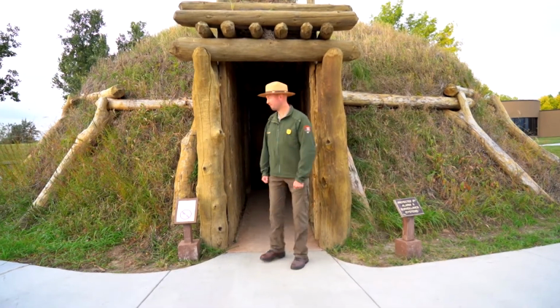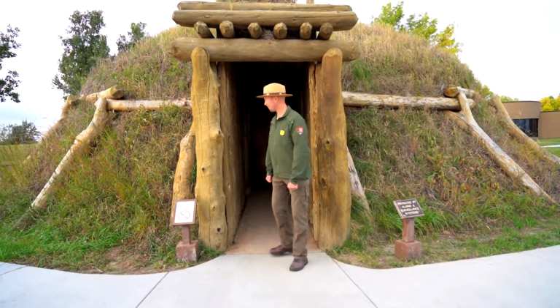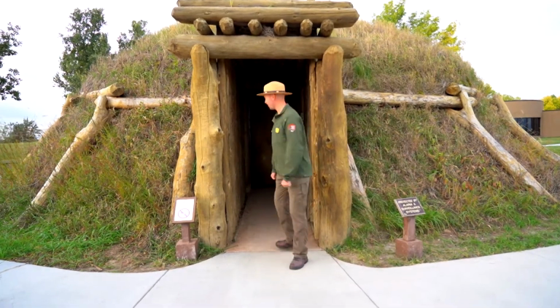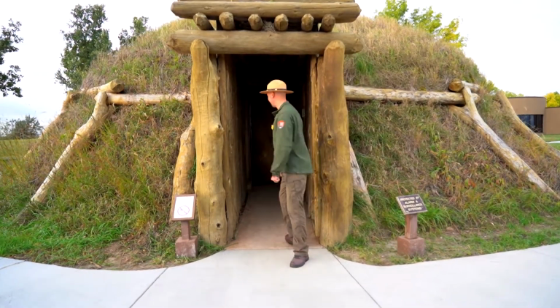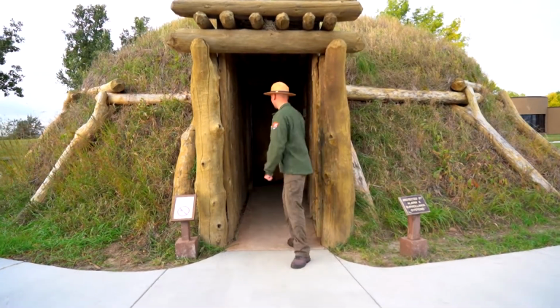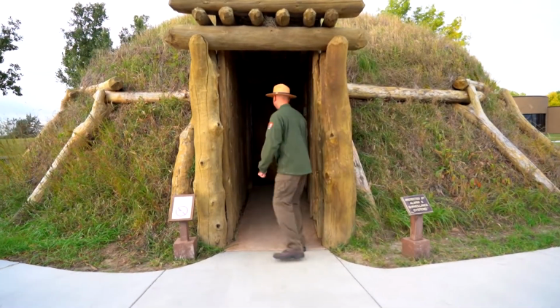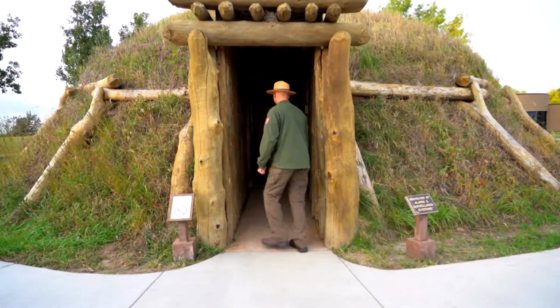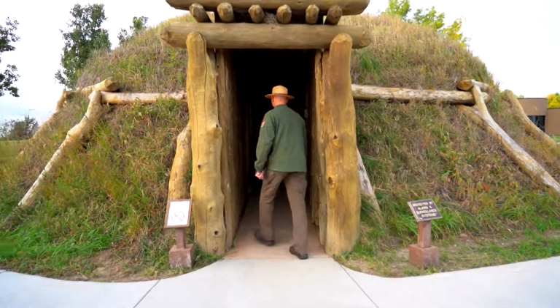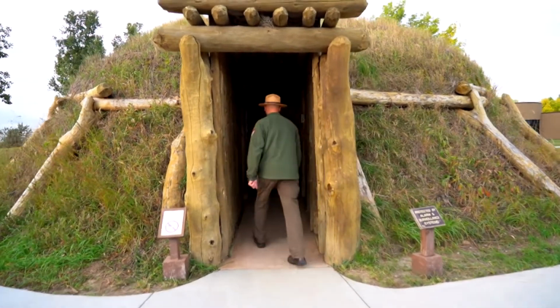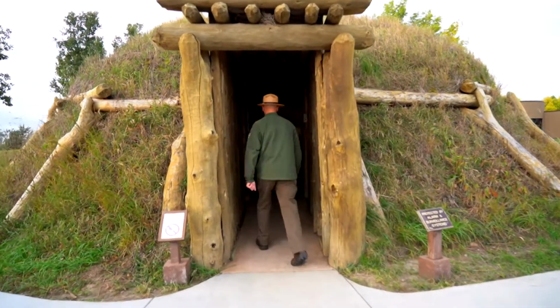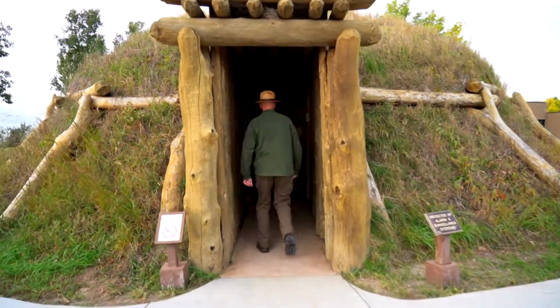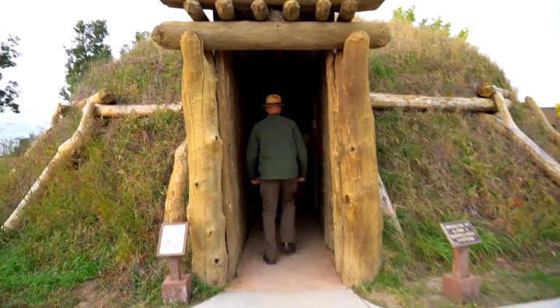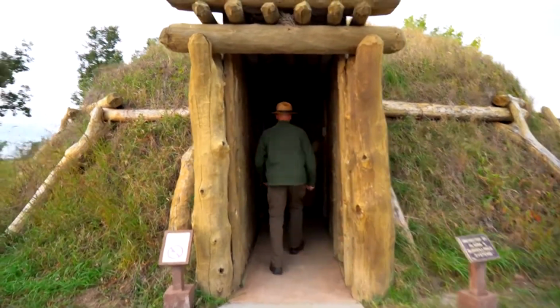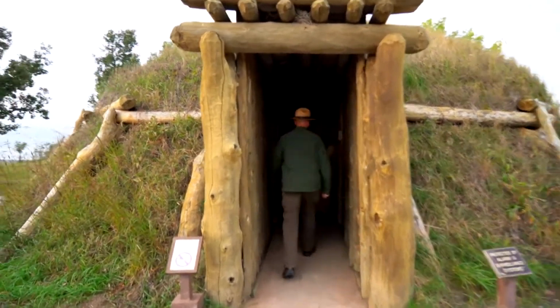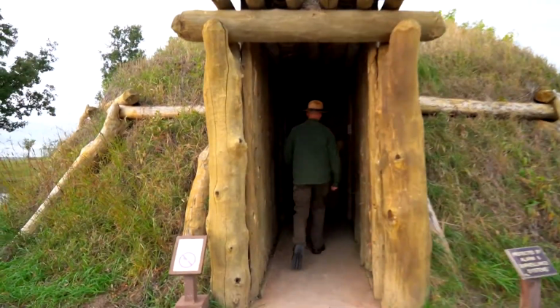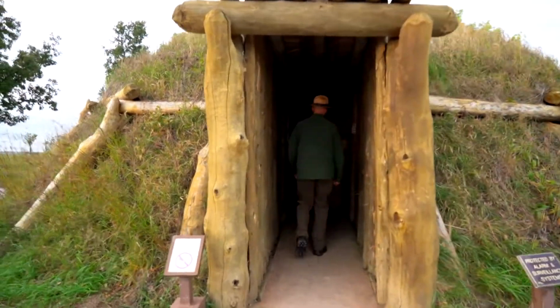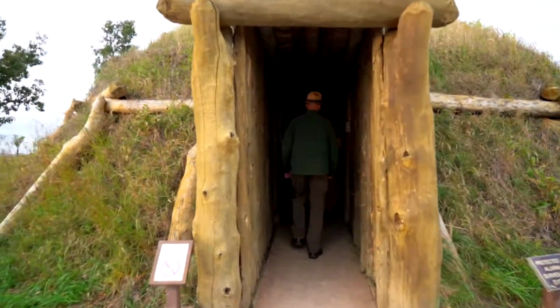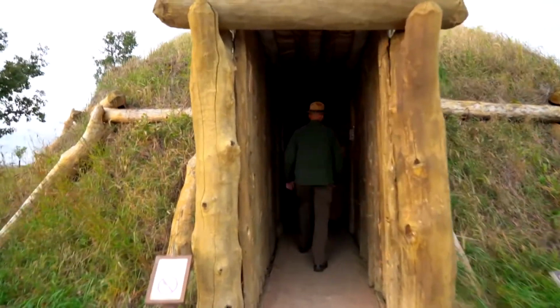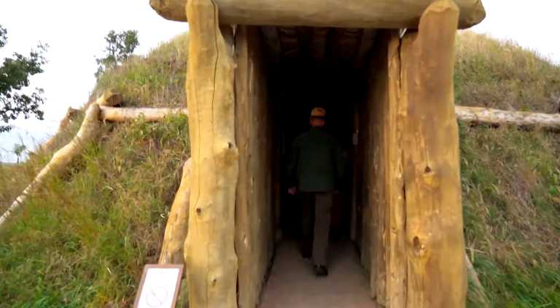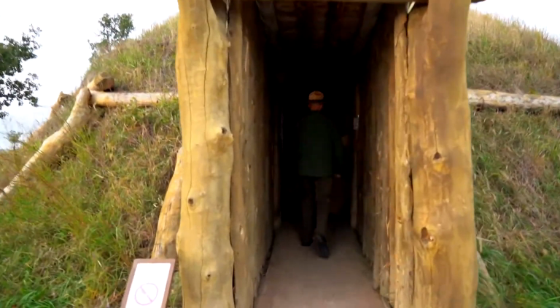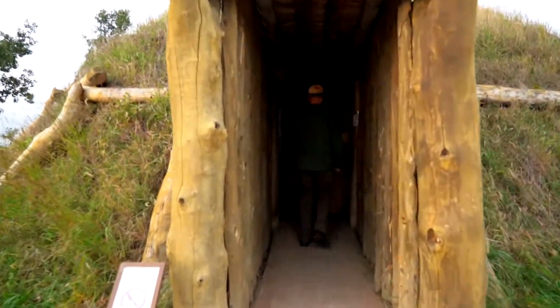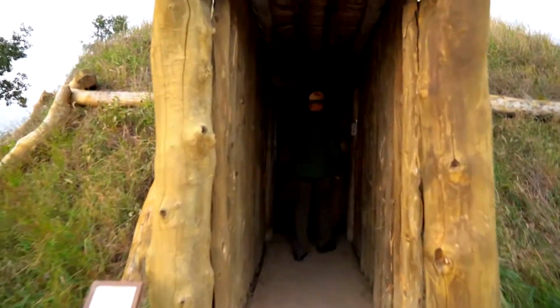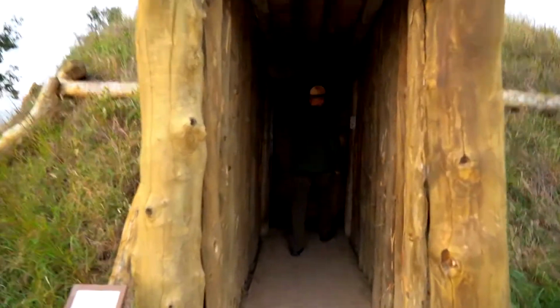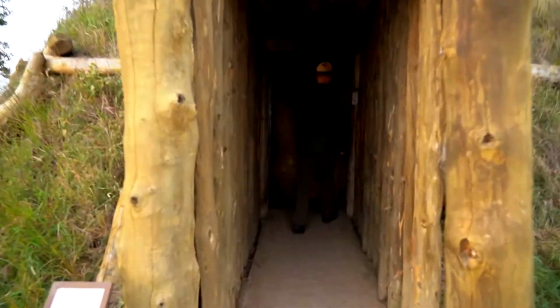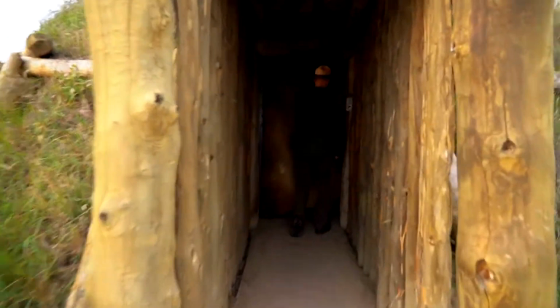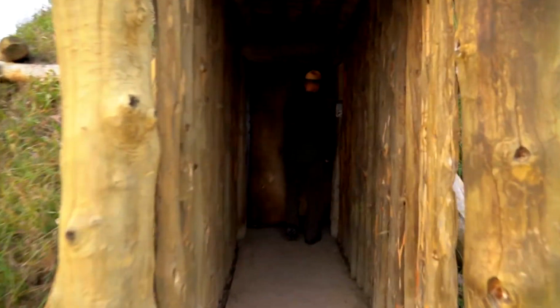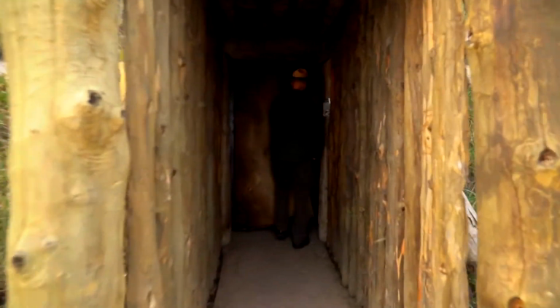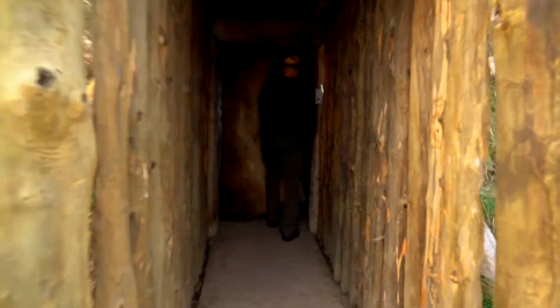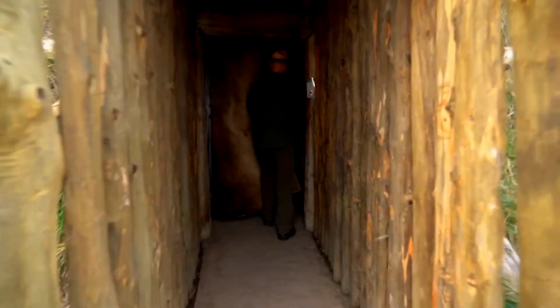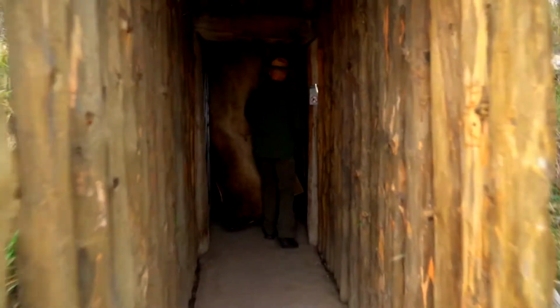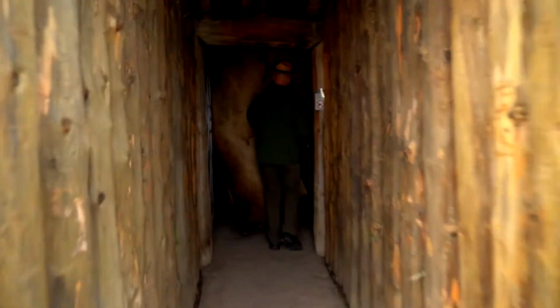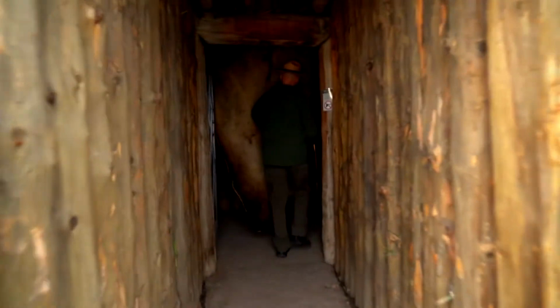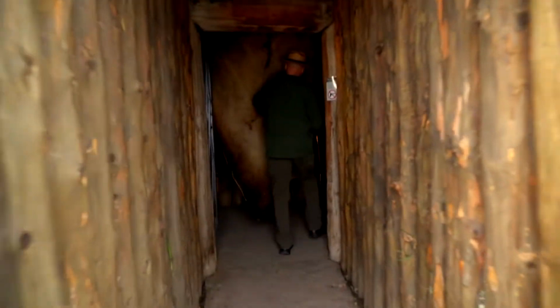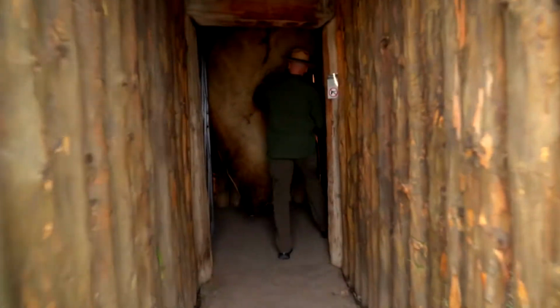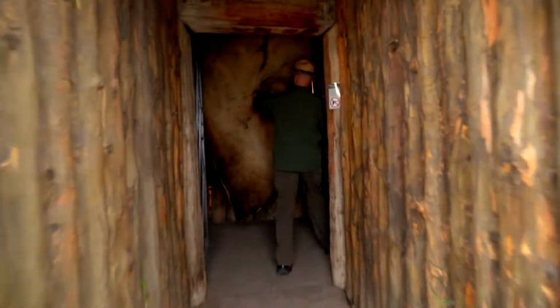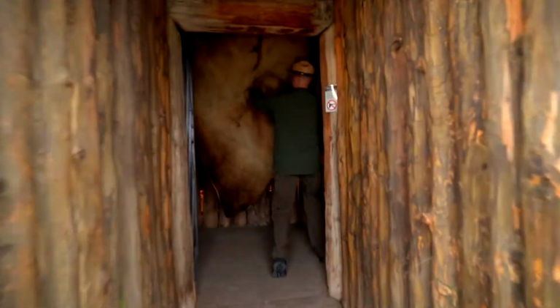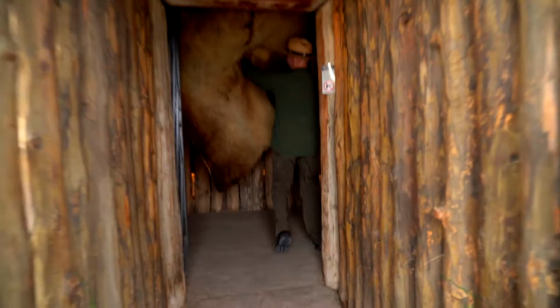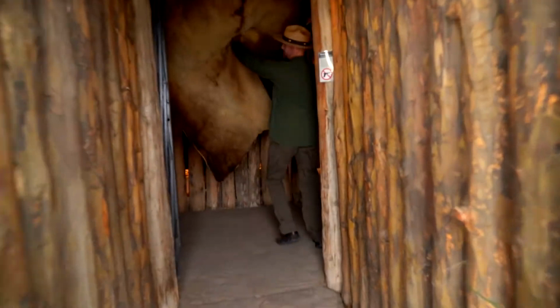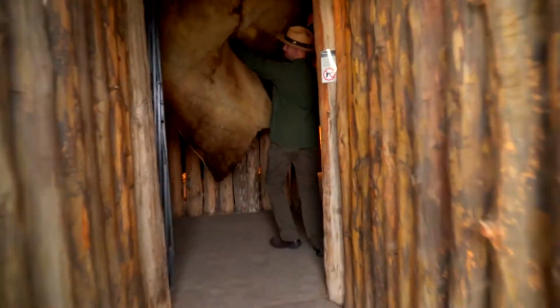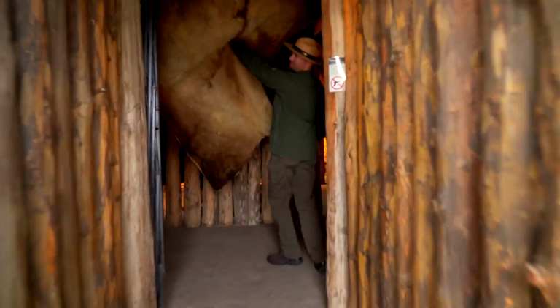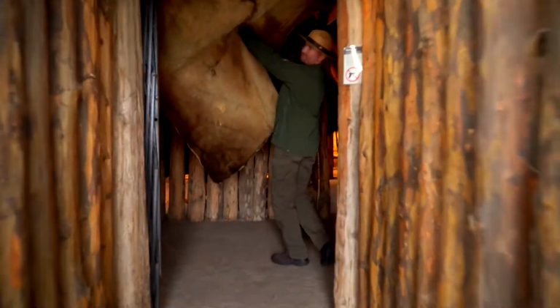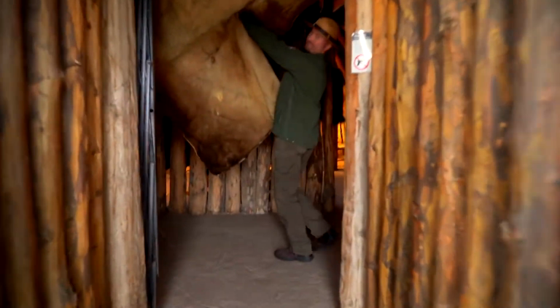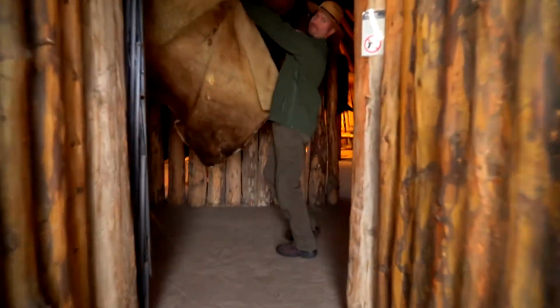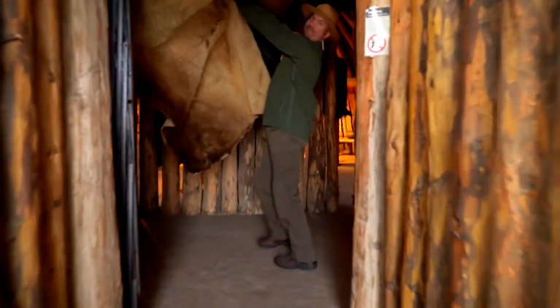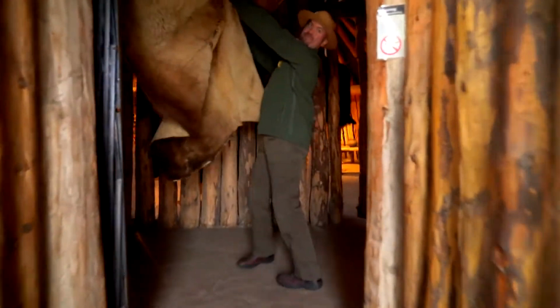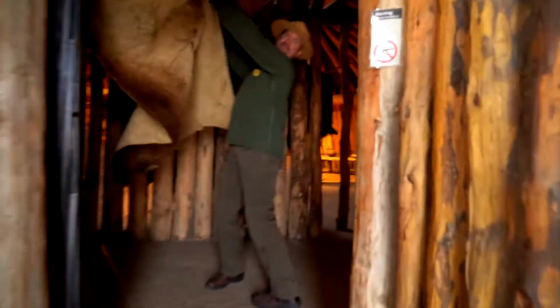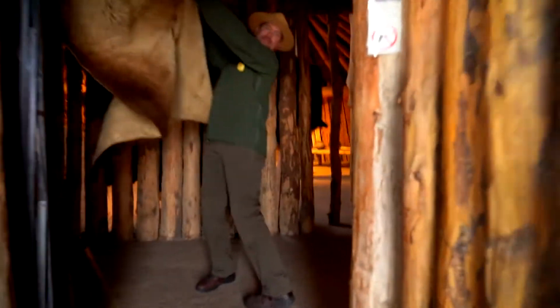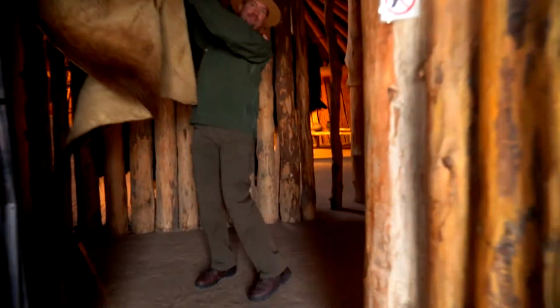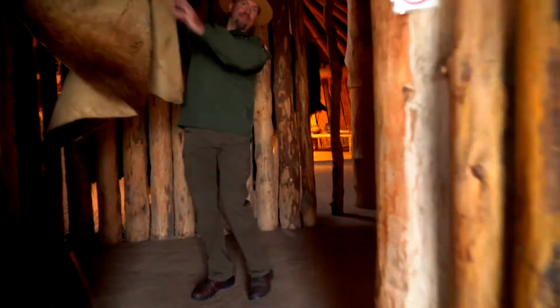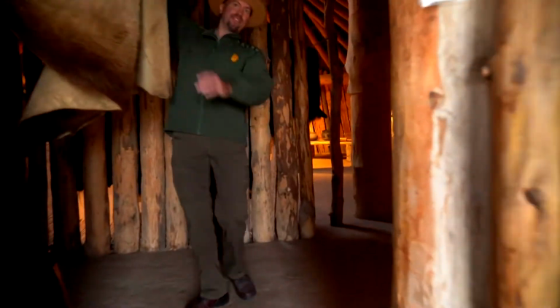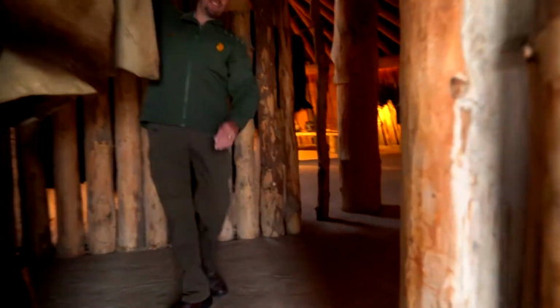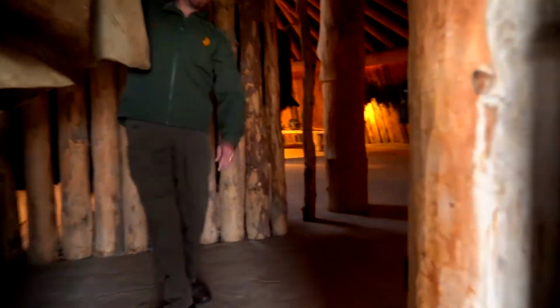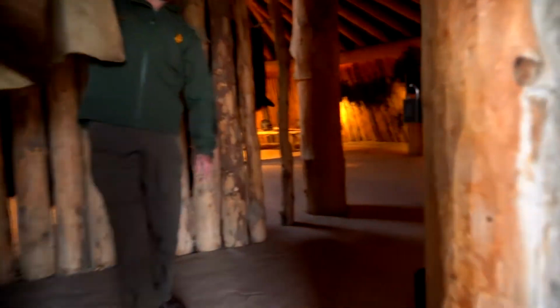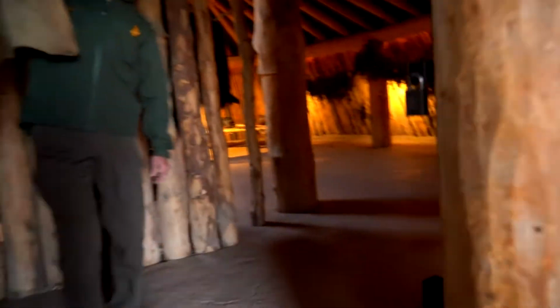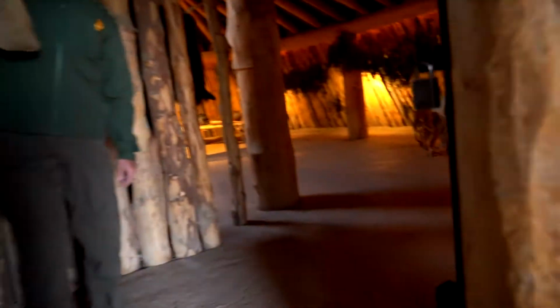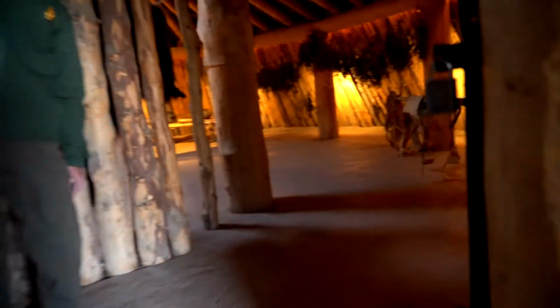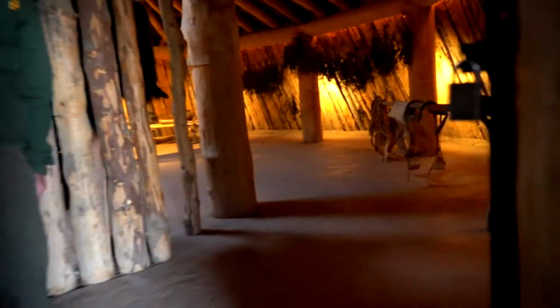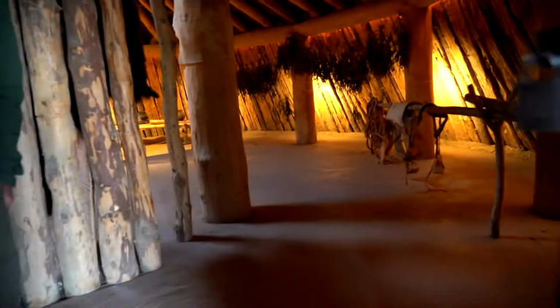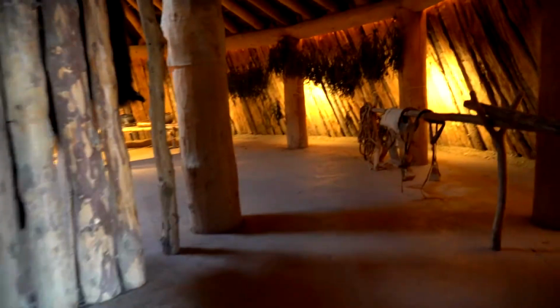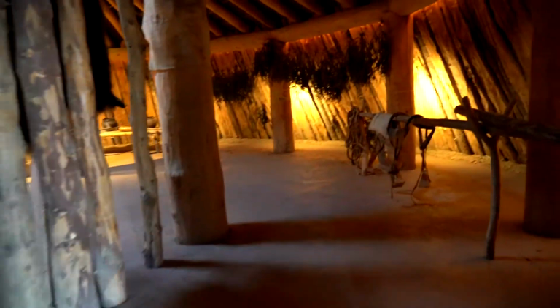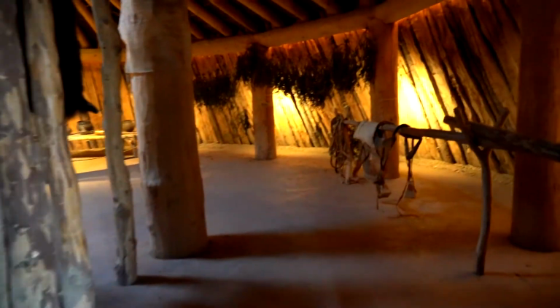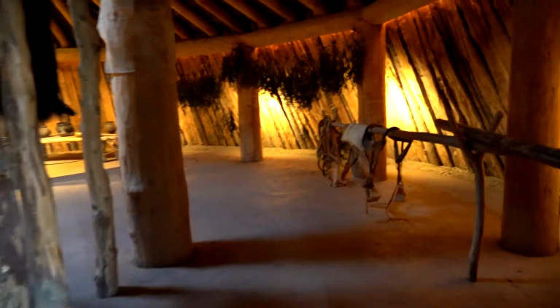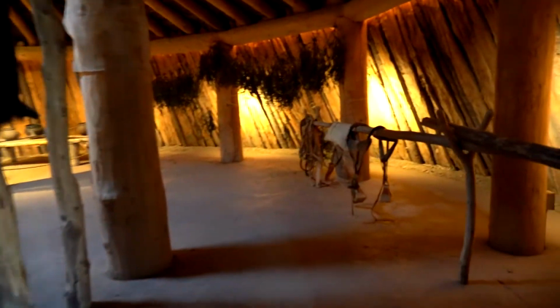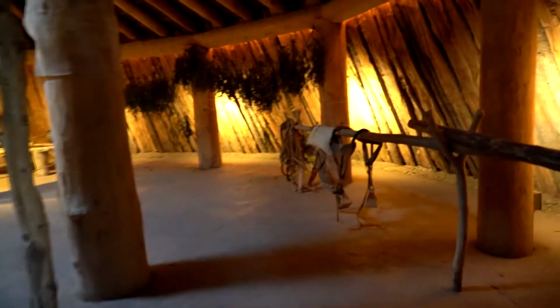Ranger Darian leads the way into the Earth Lodge reconstruction, which is a large mound assembled with dirt, grass, and logs. He lifts the bison hide door.